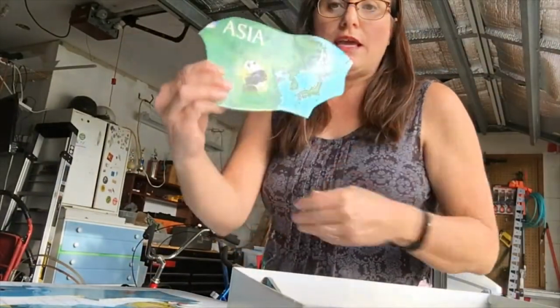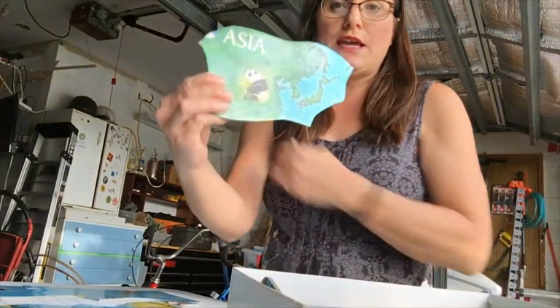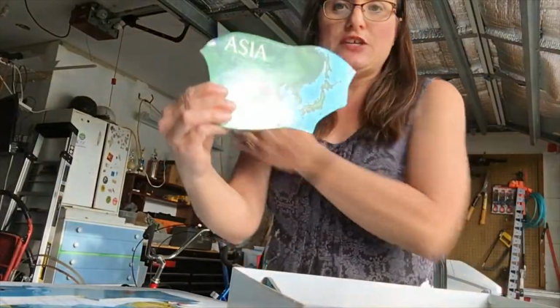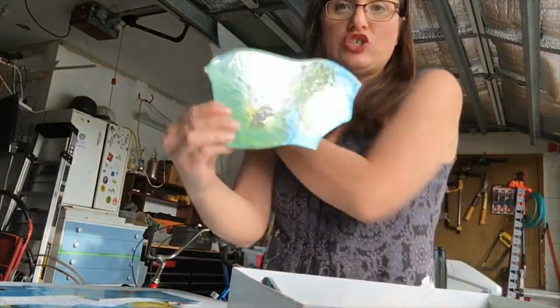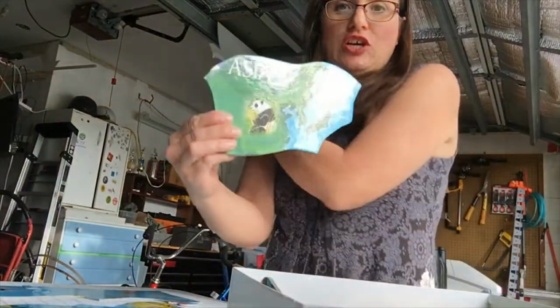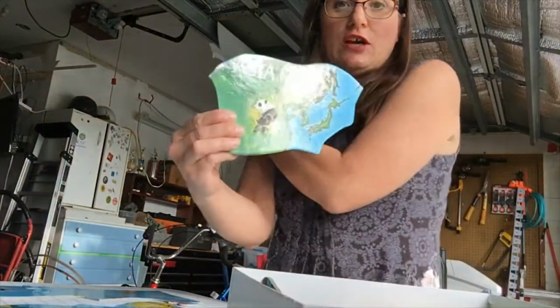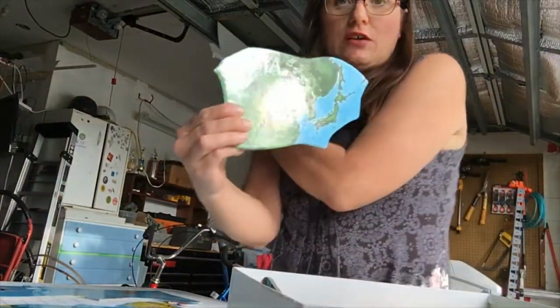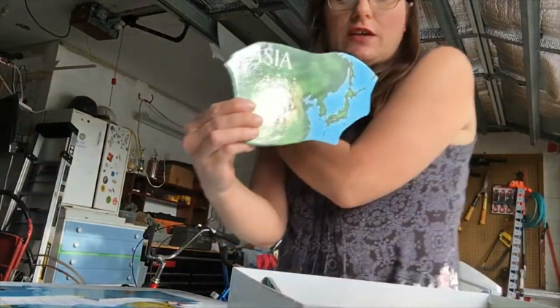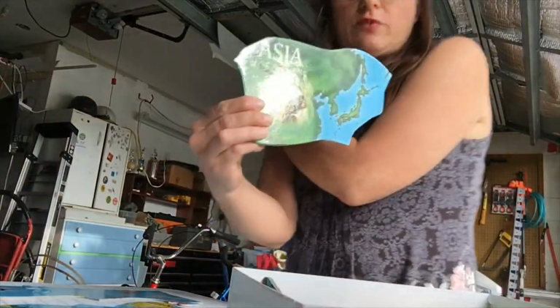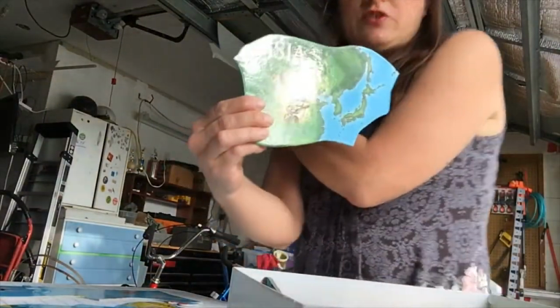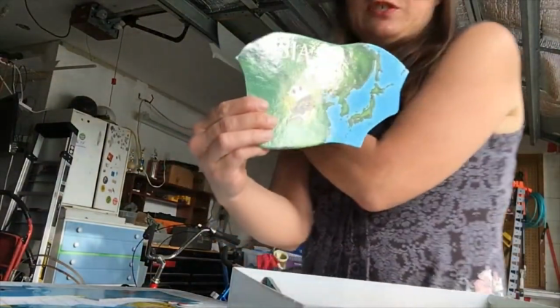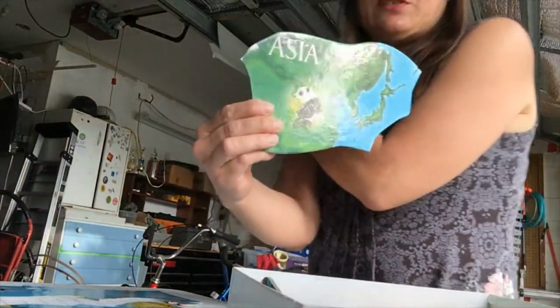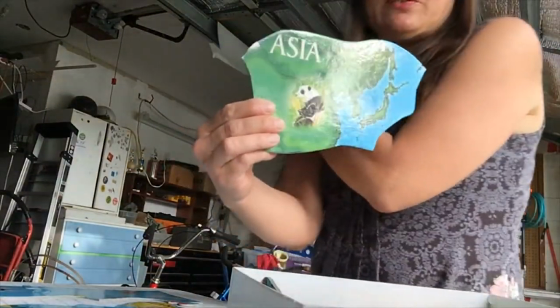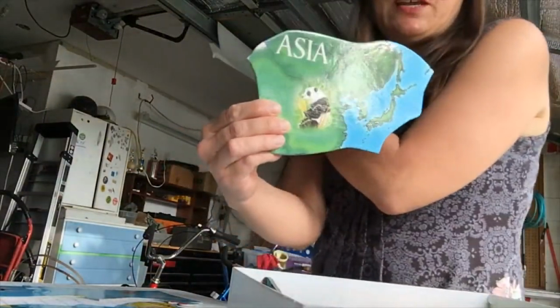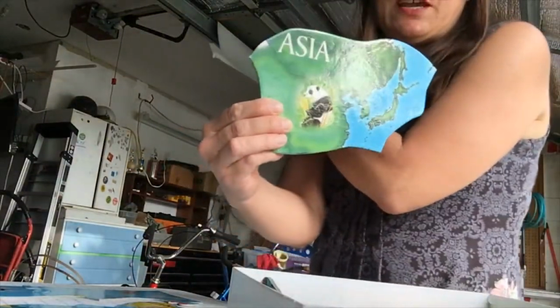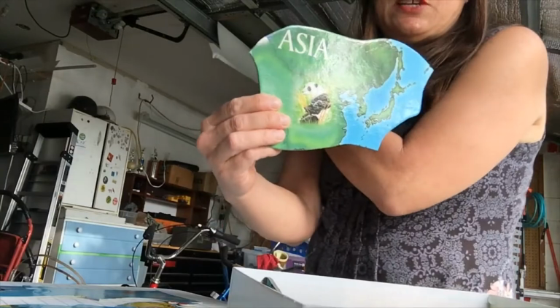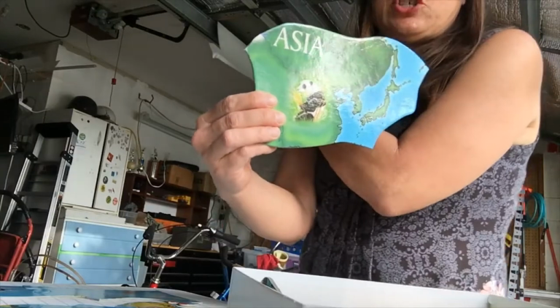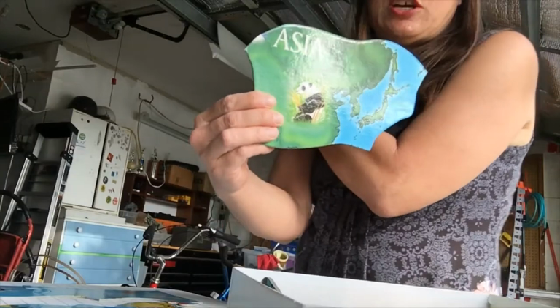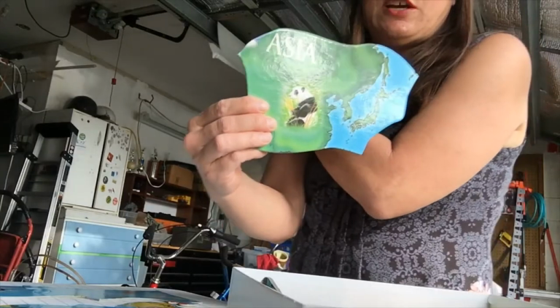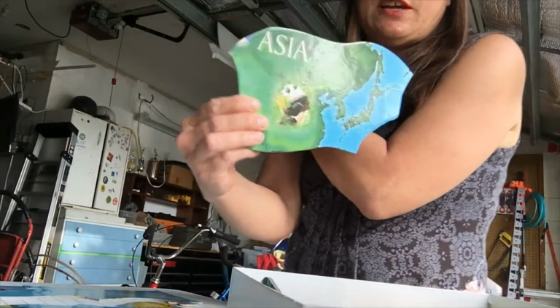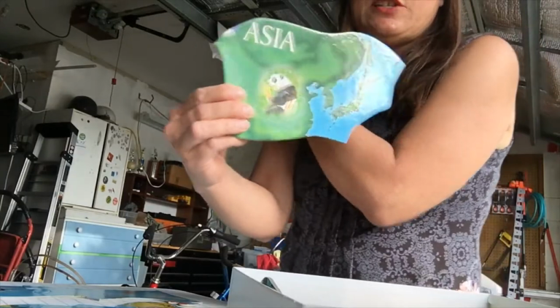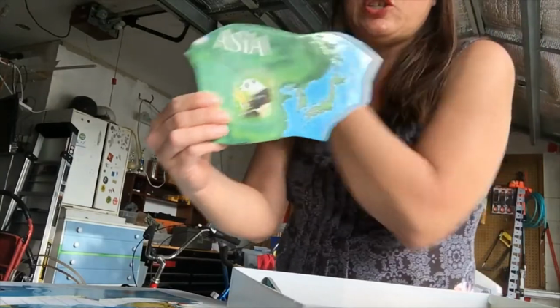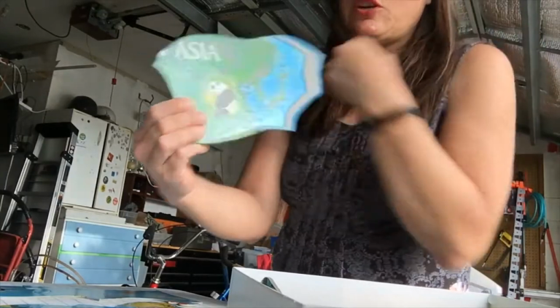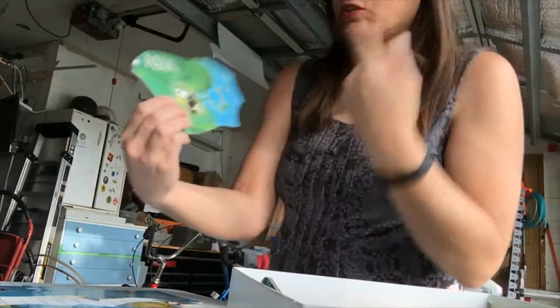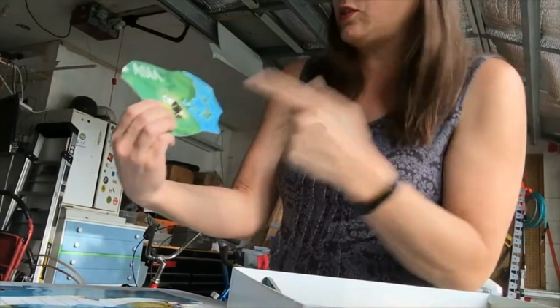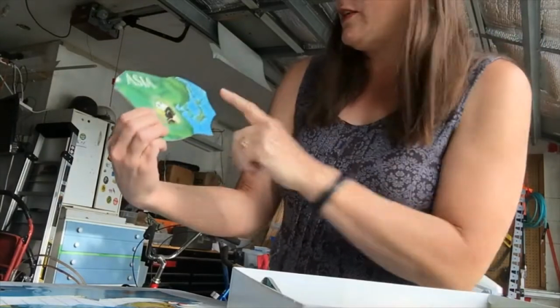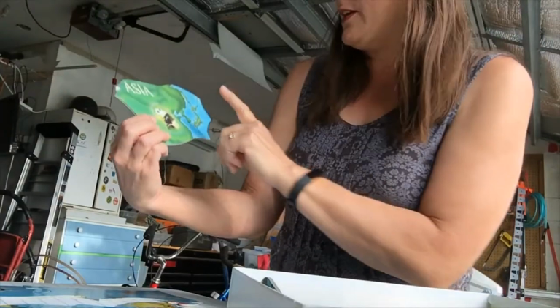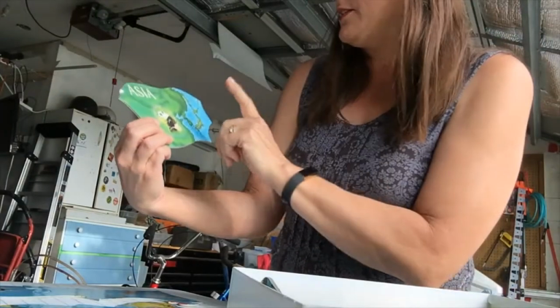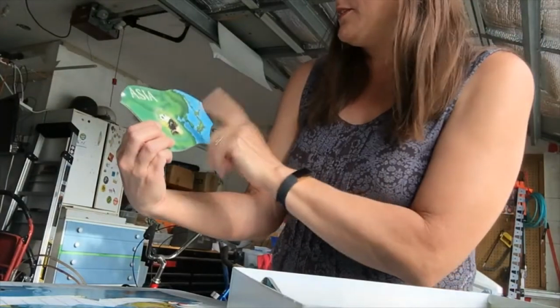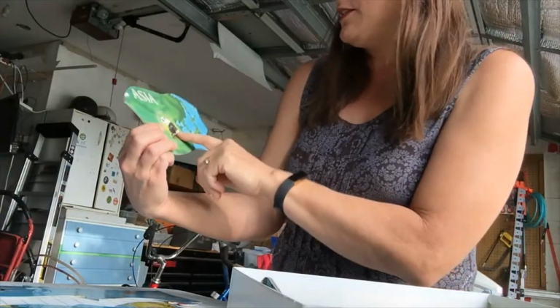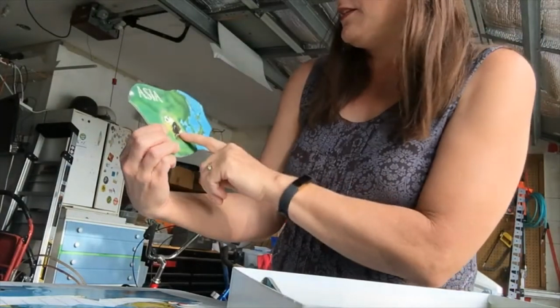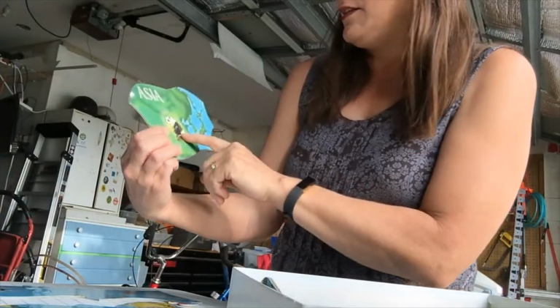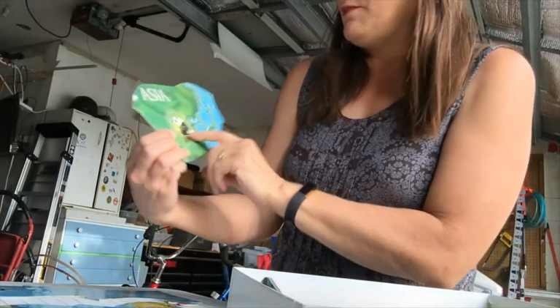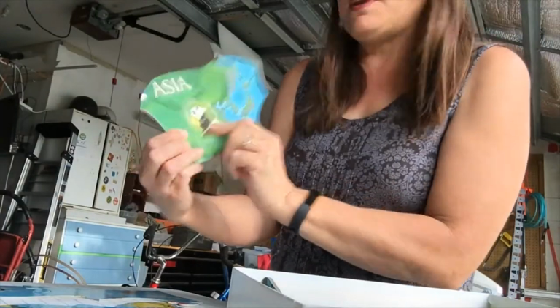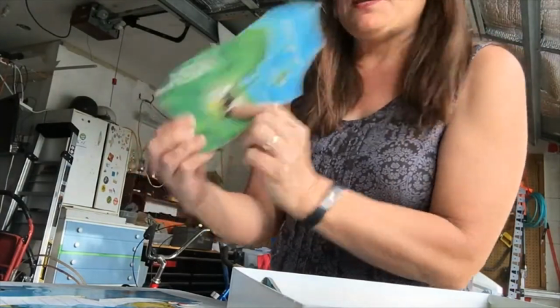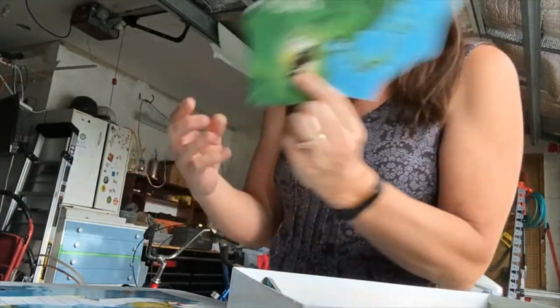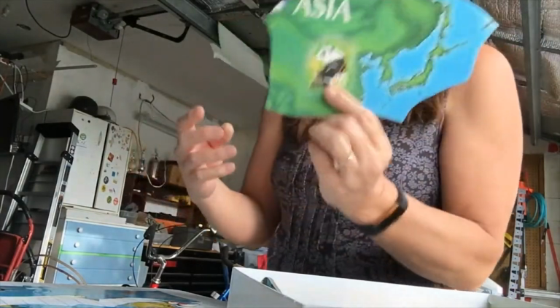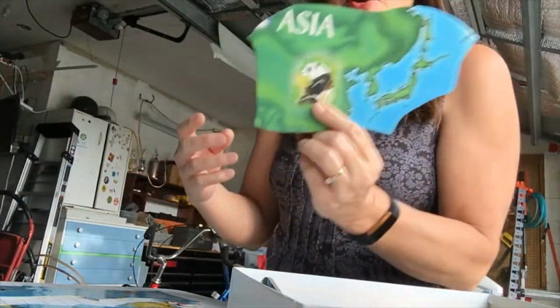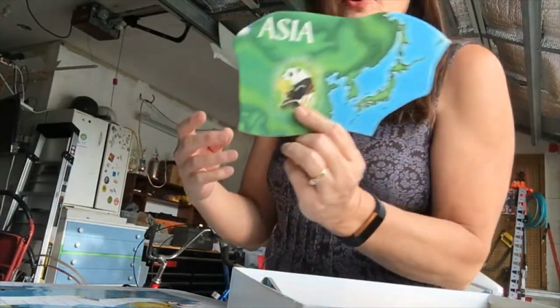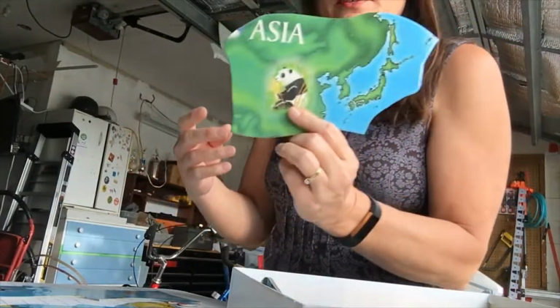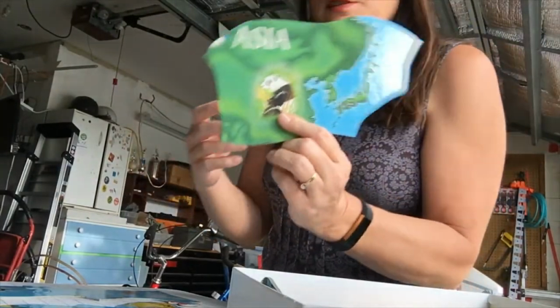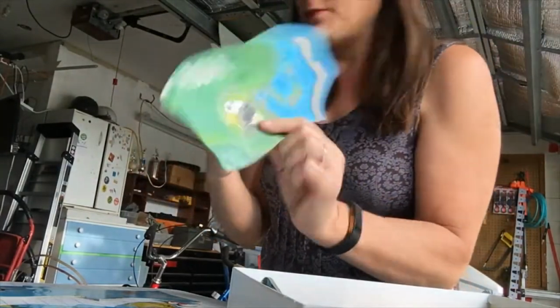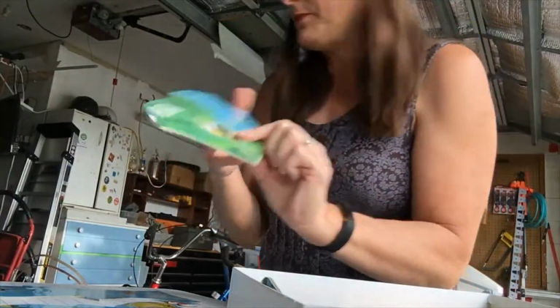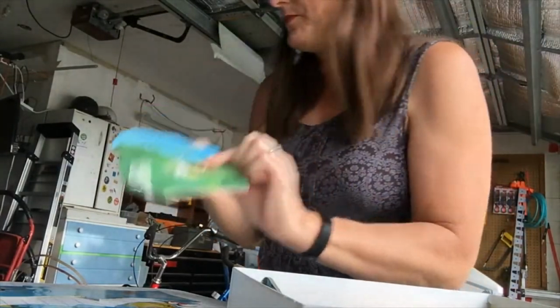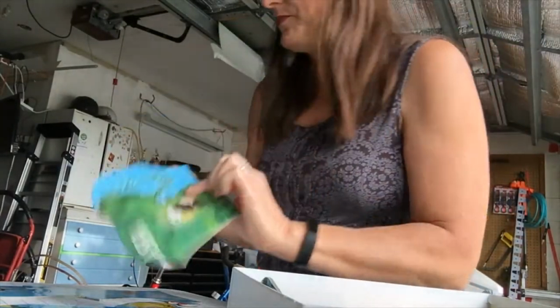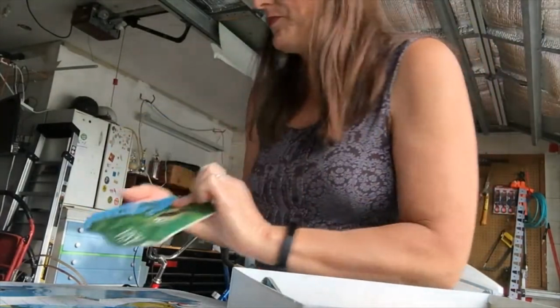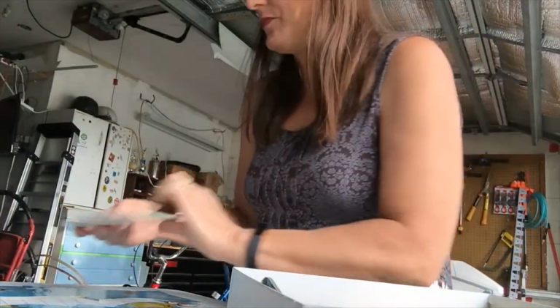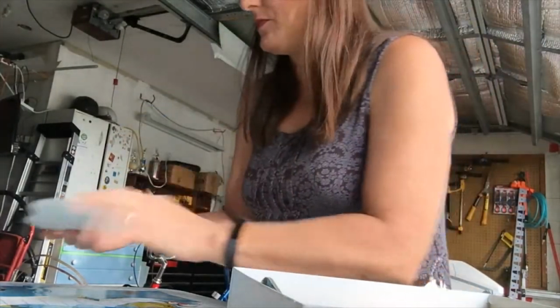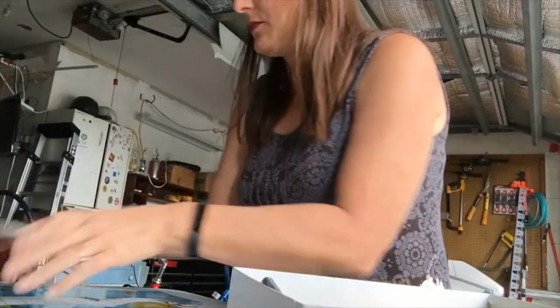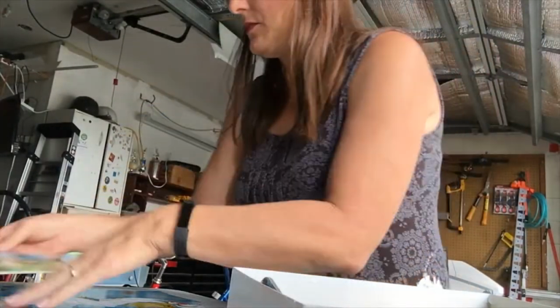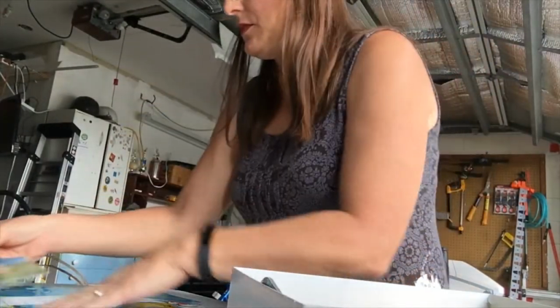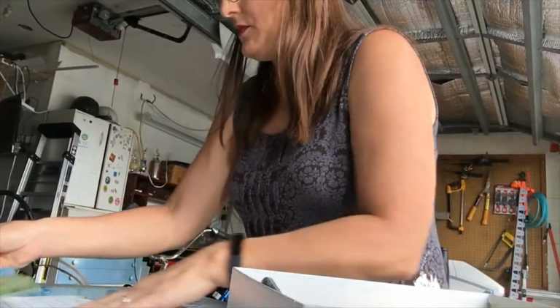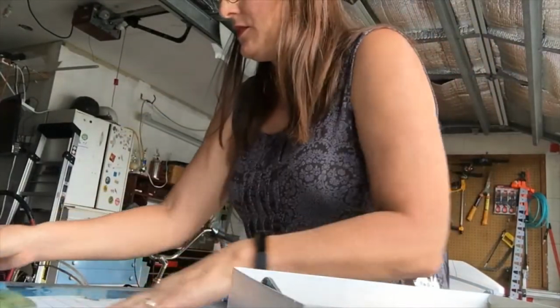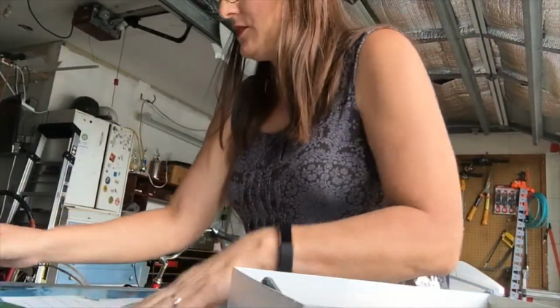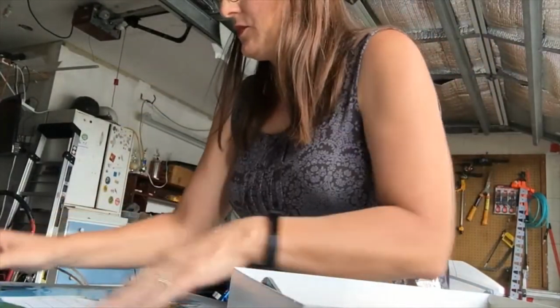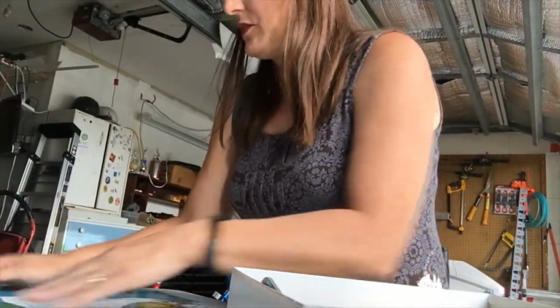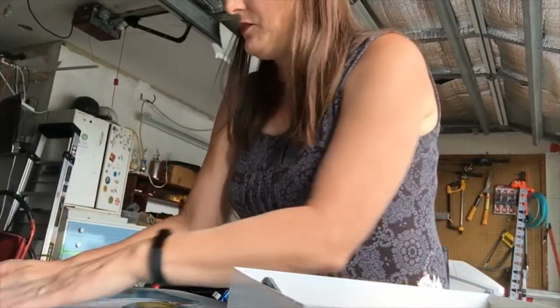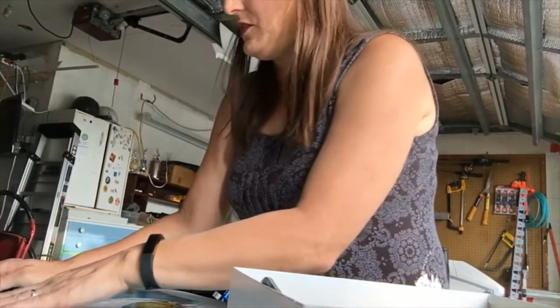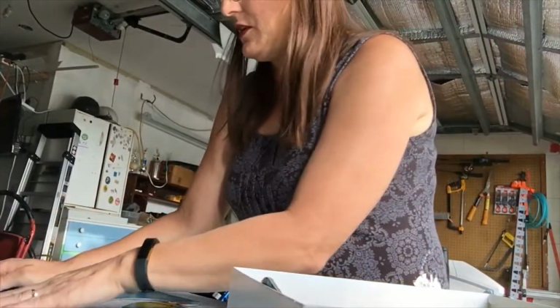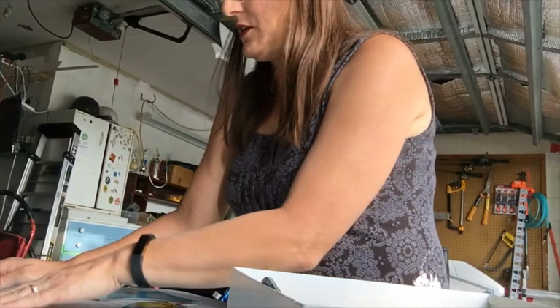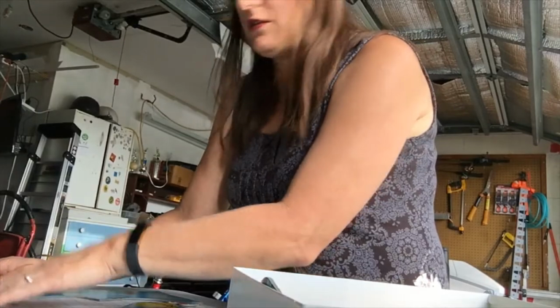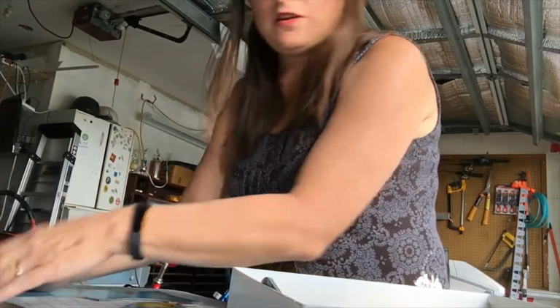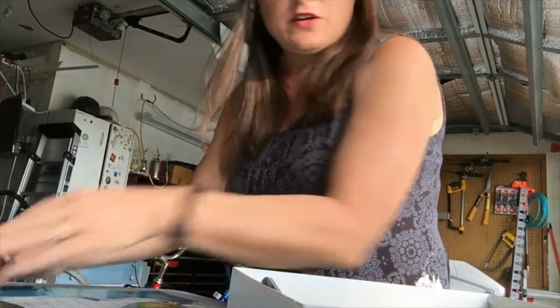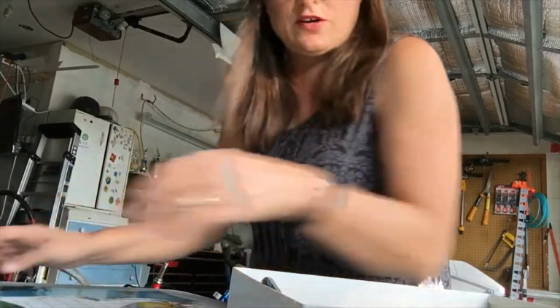Next piece — Asia. We're still in Asia. Asia also has panda bears, so we're going to put that in there.